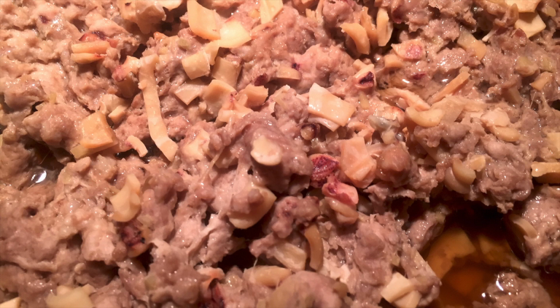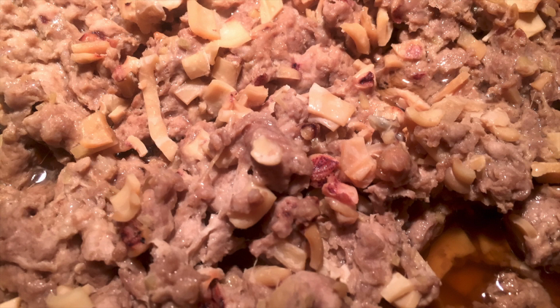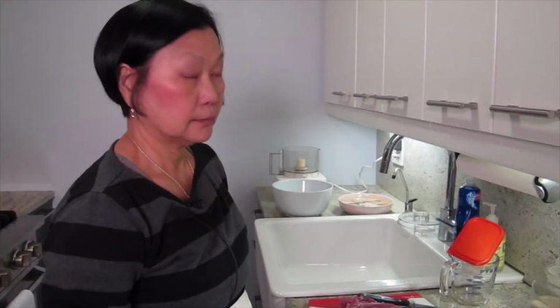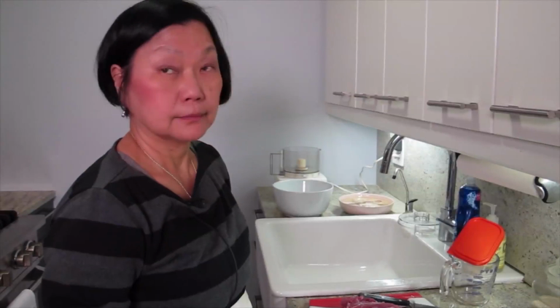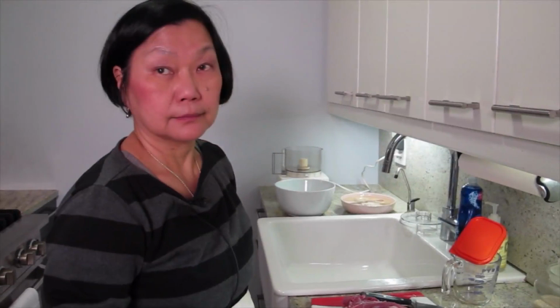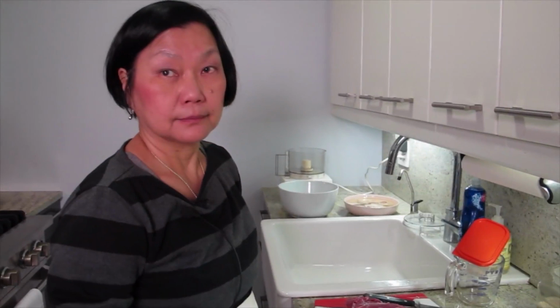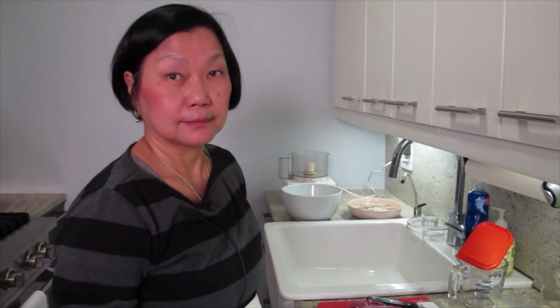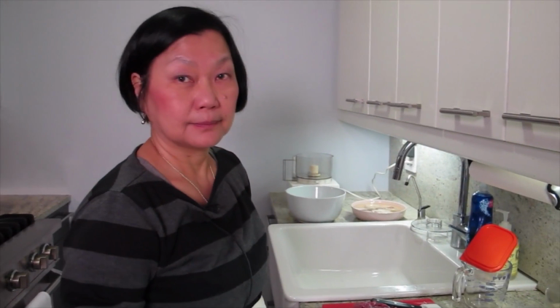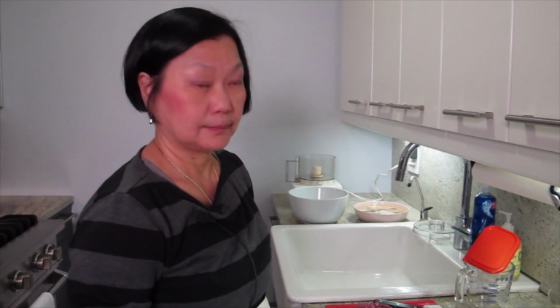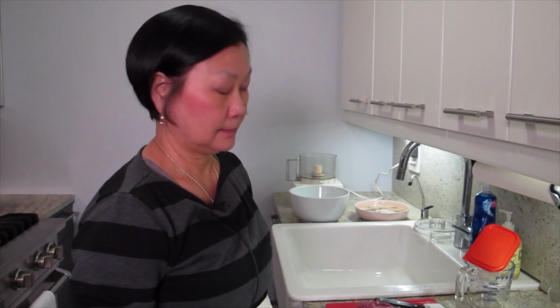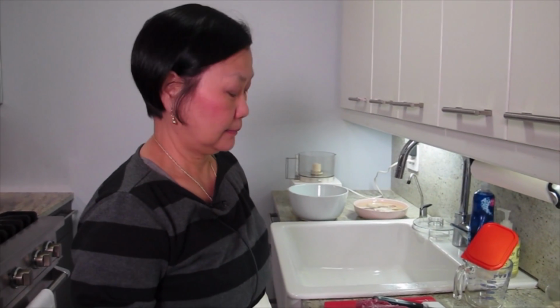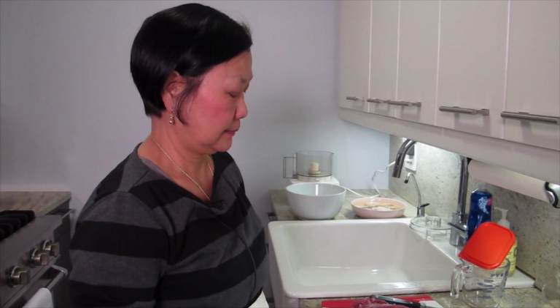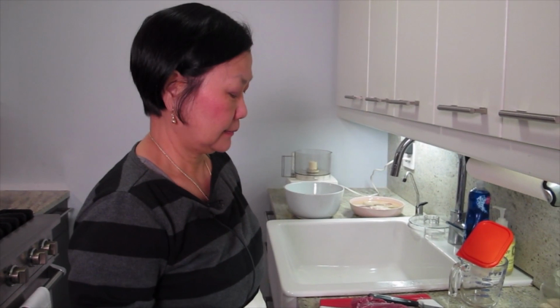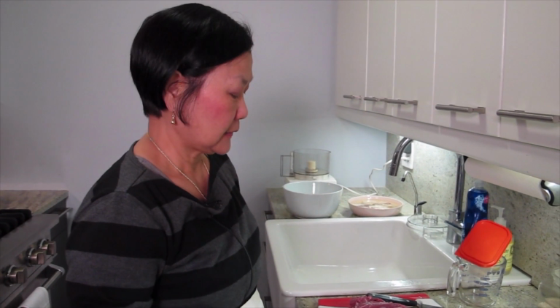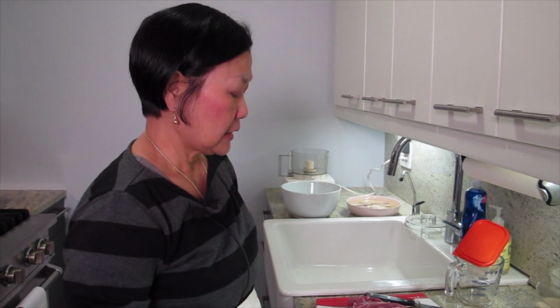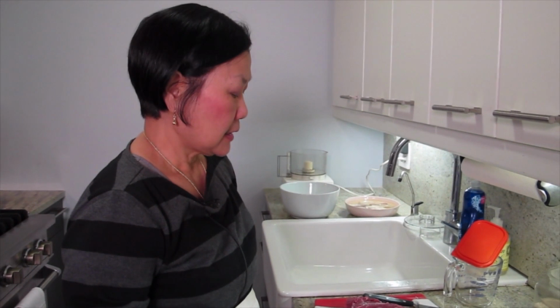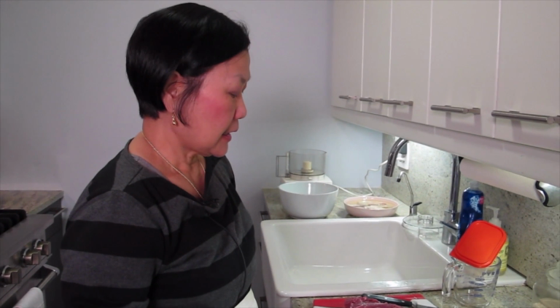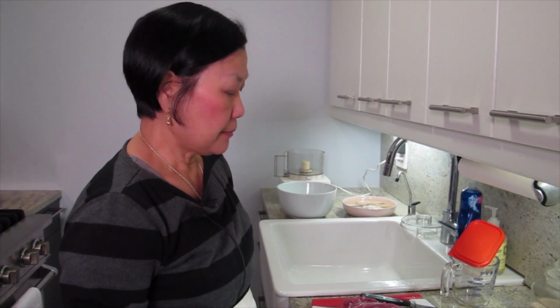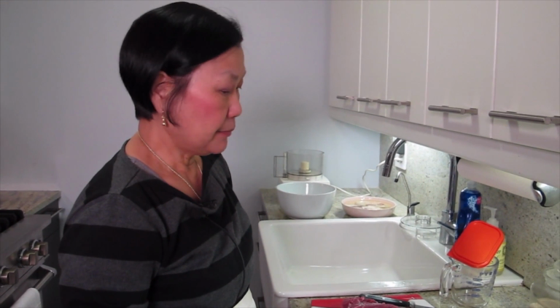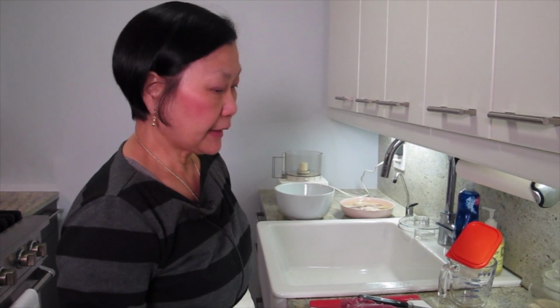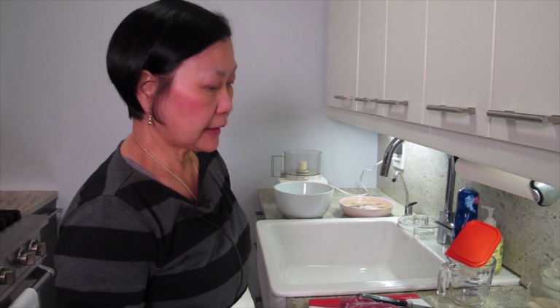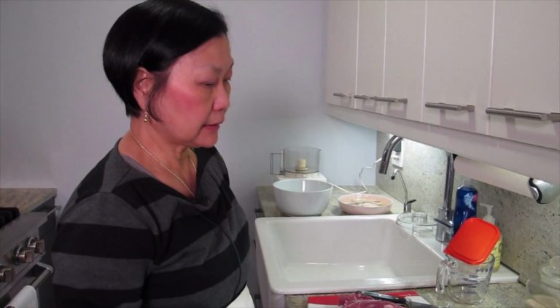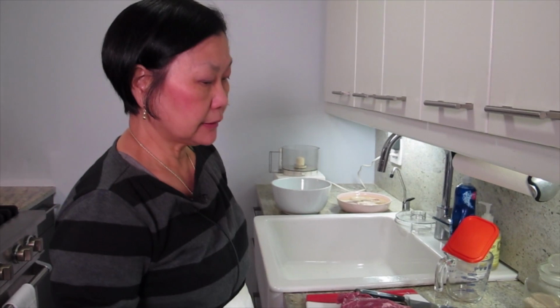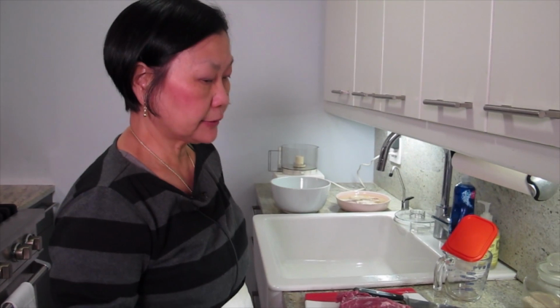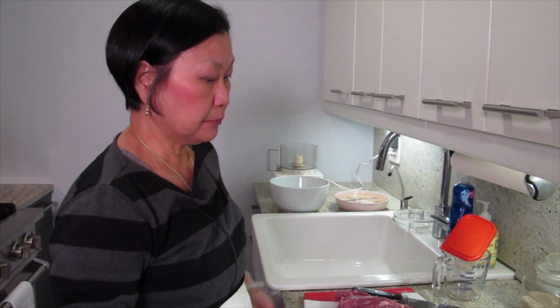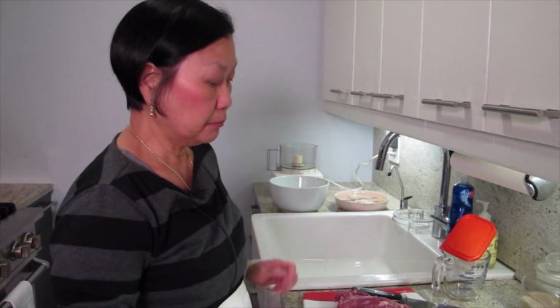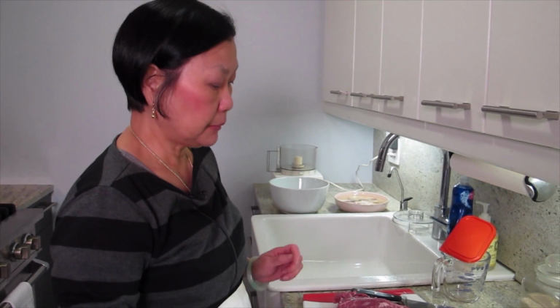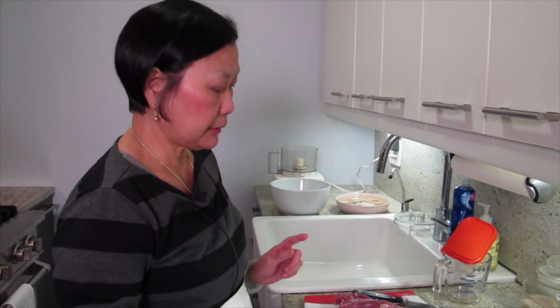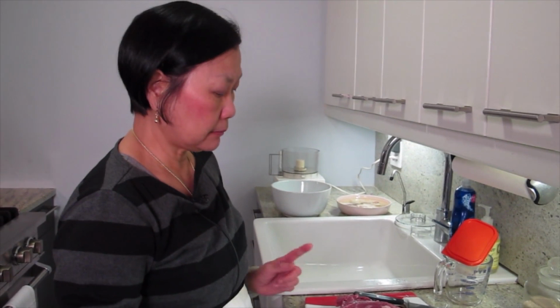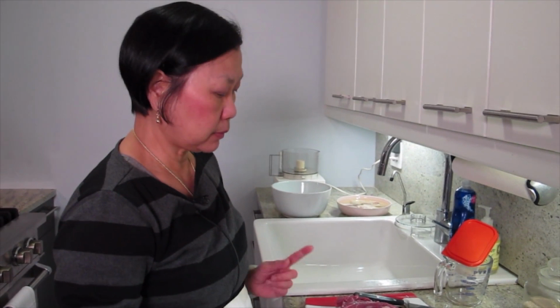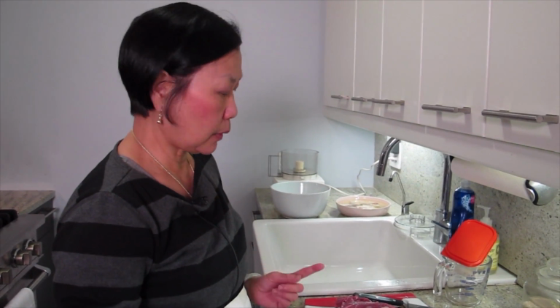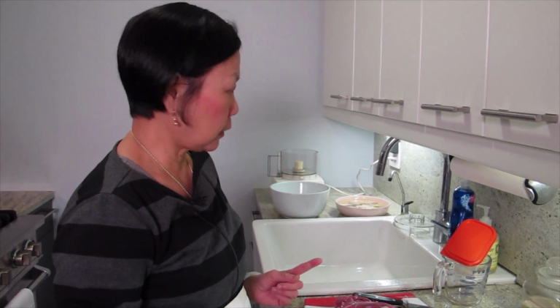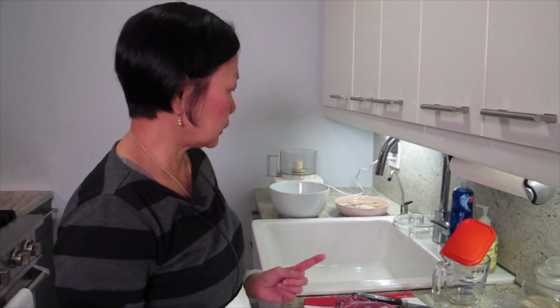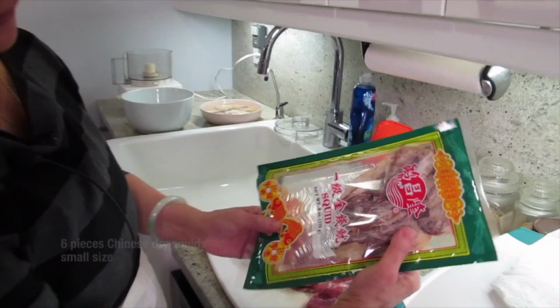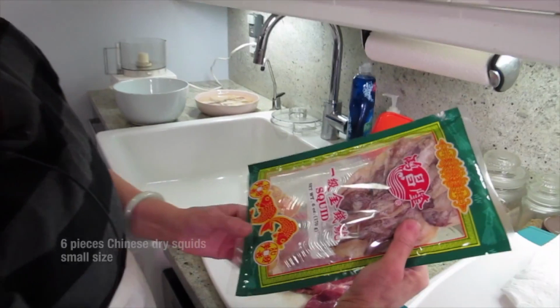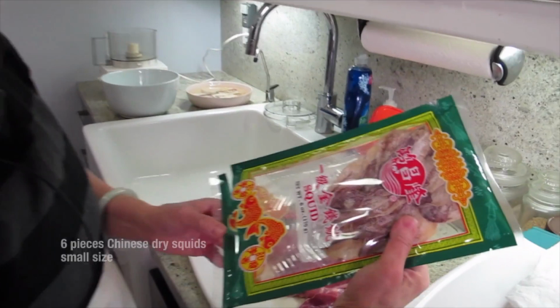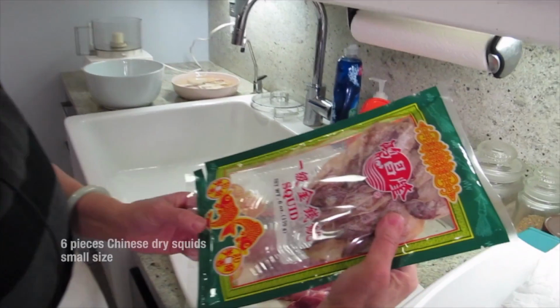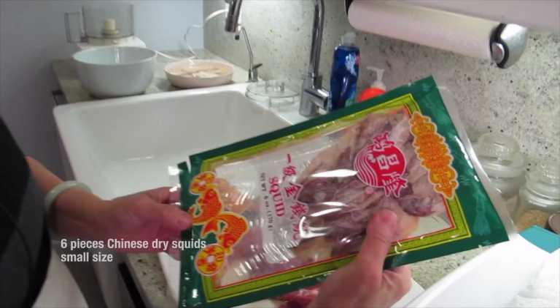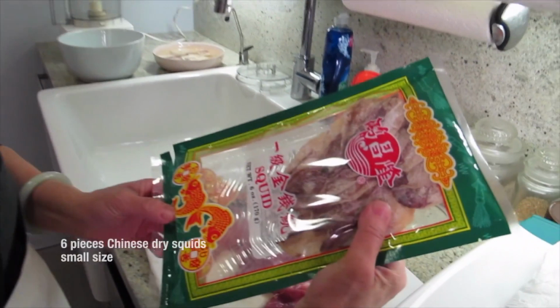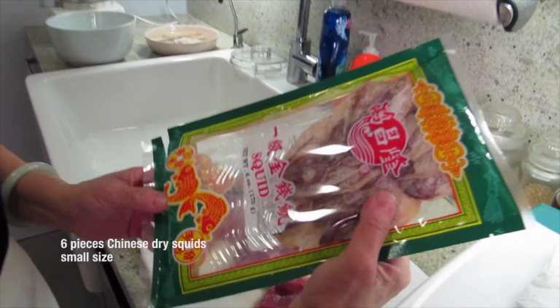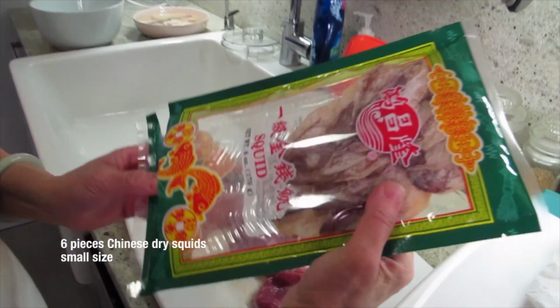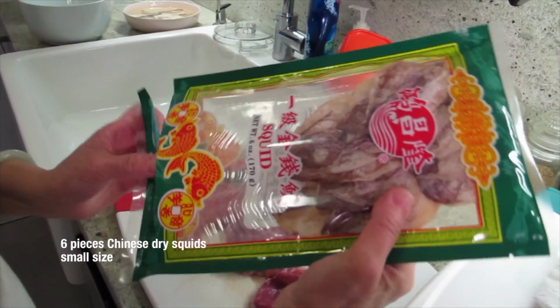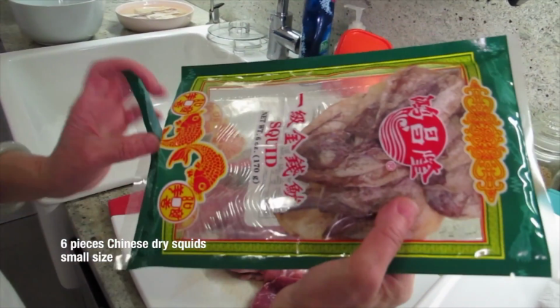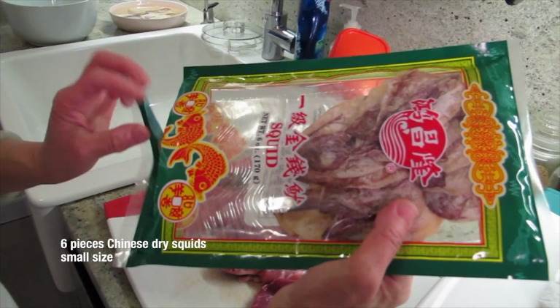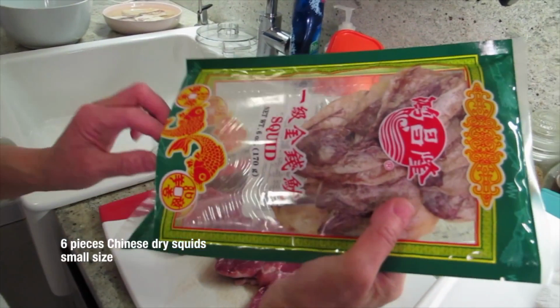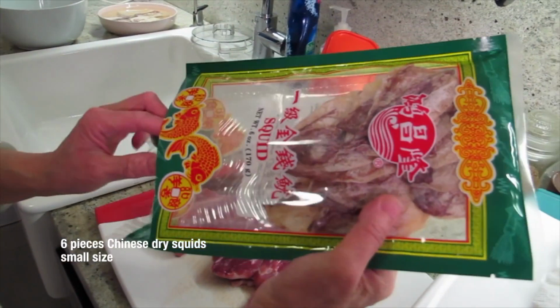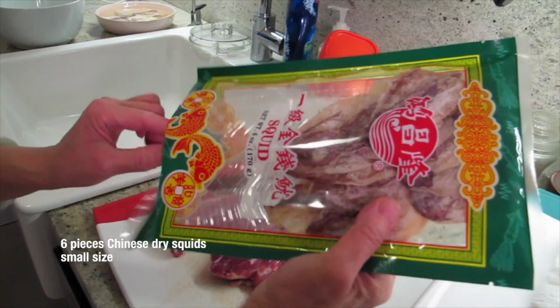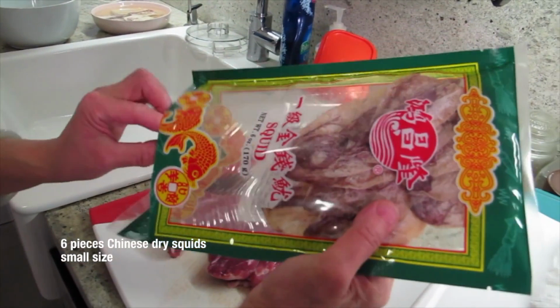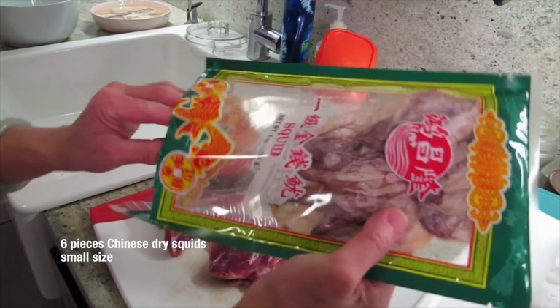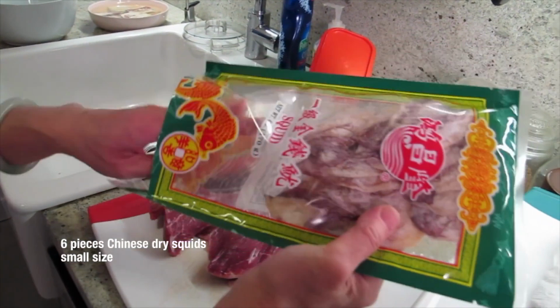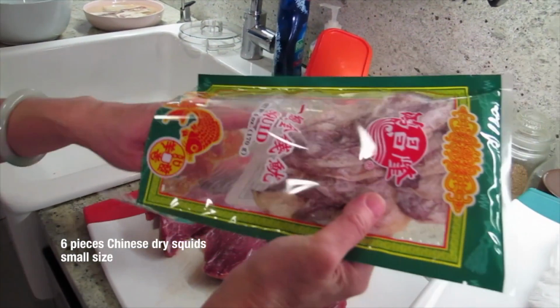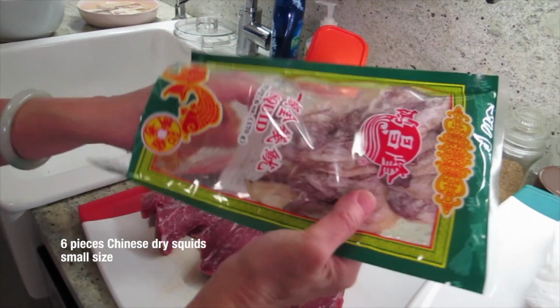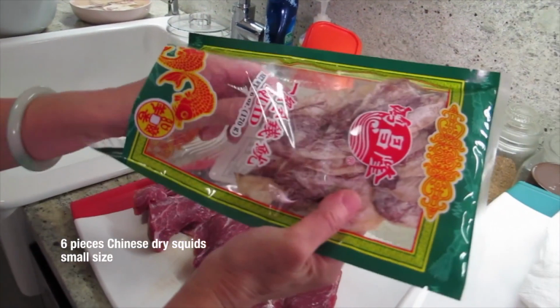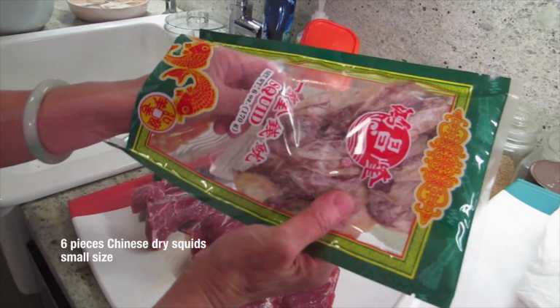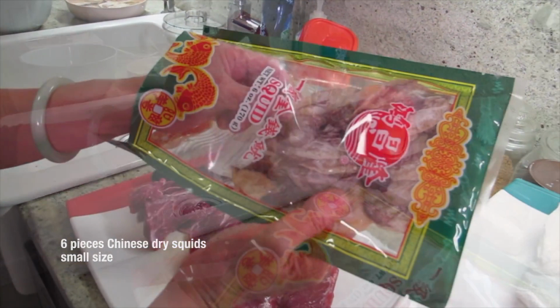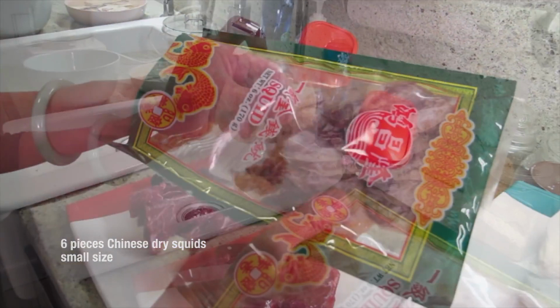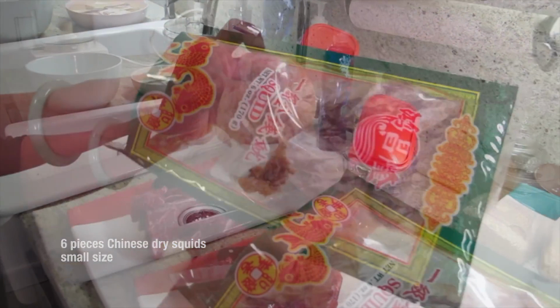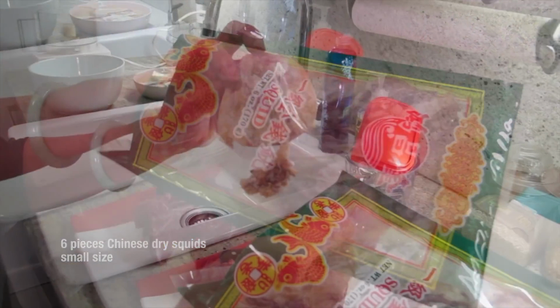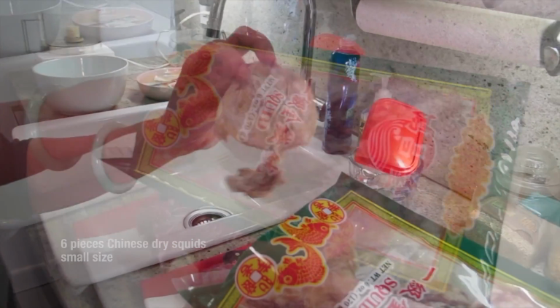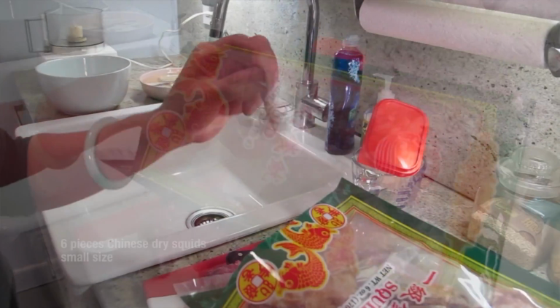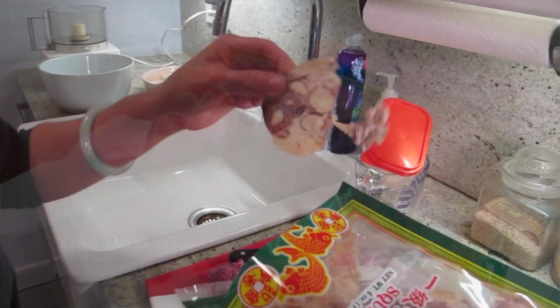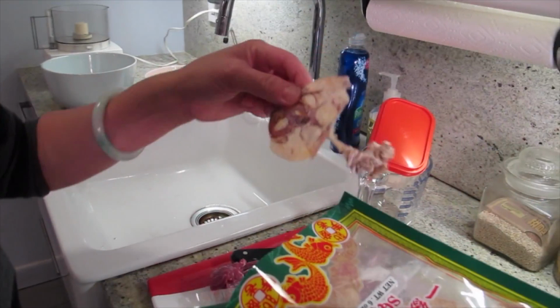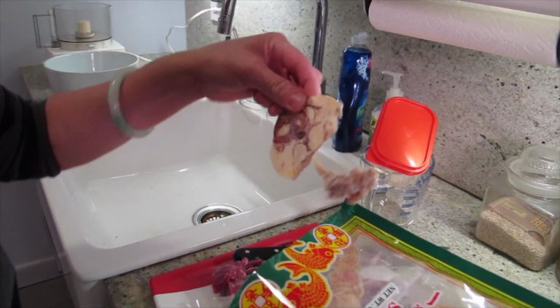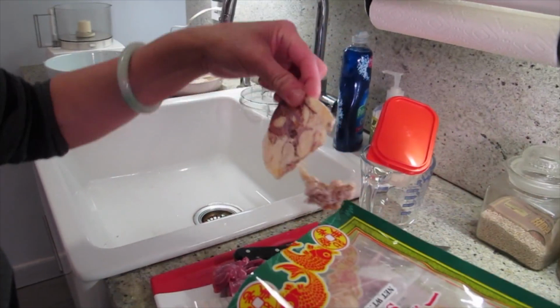What are we cooking today, Joyce? I'm making this minced pork with dry squid. You can get it in the dry goods store or supermarket.